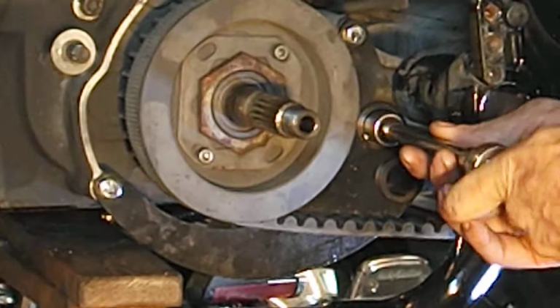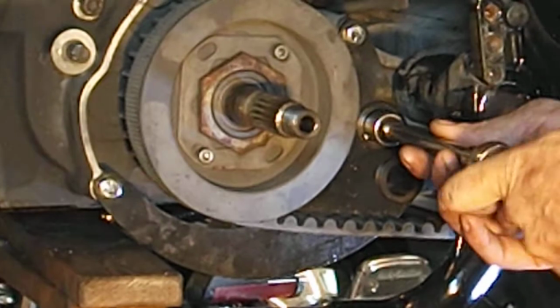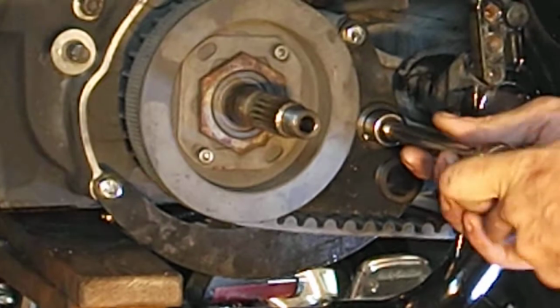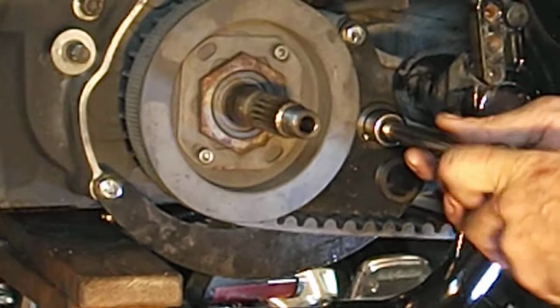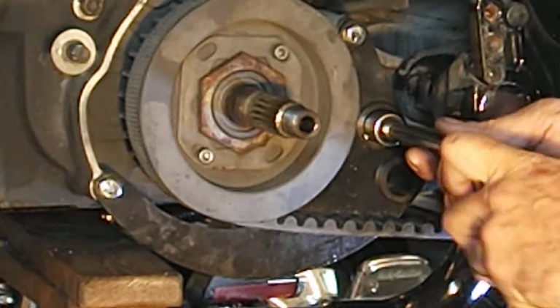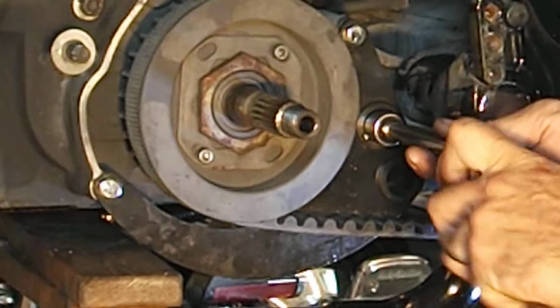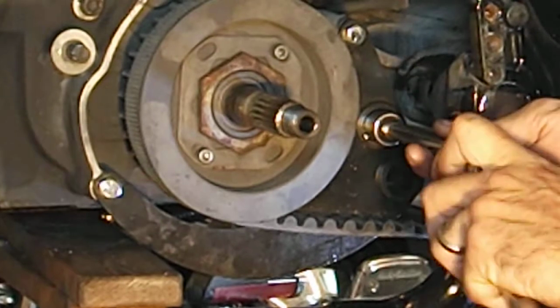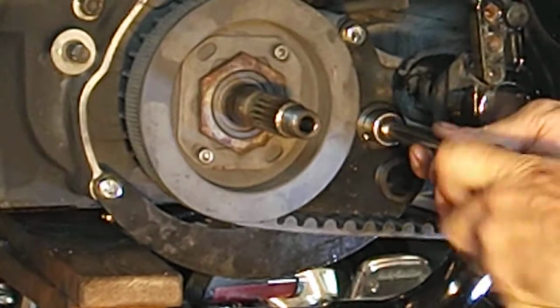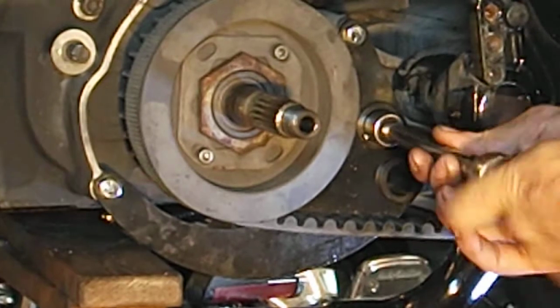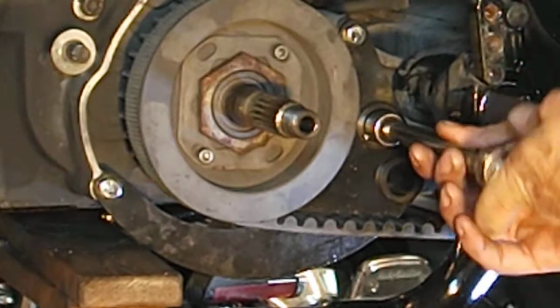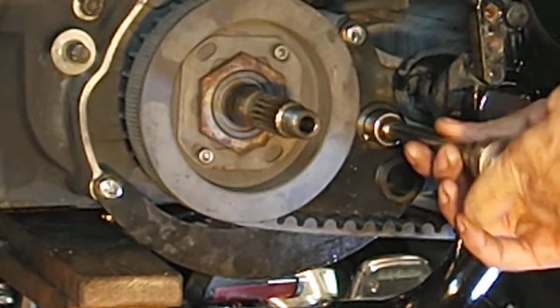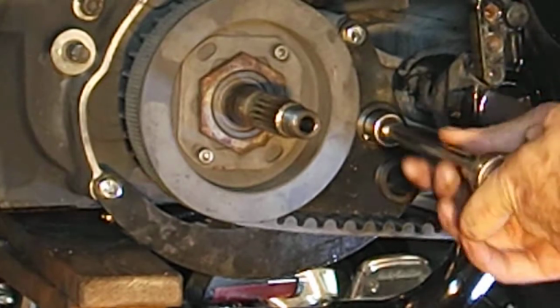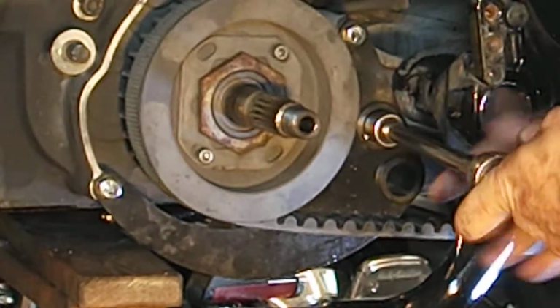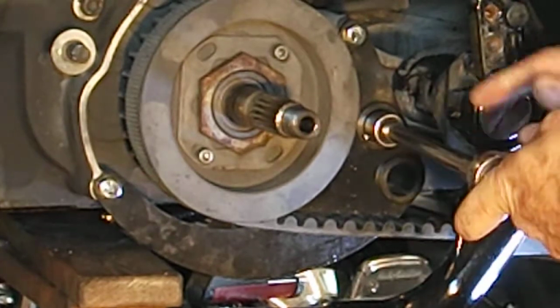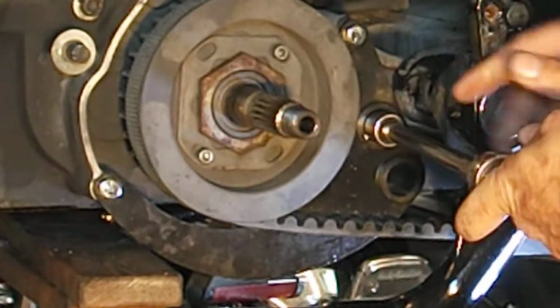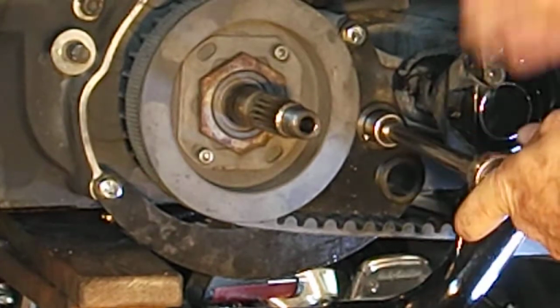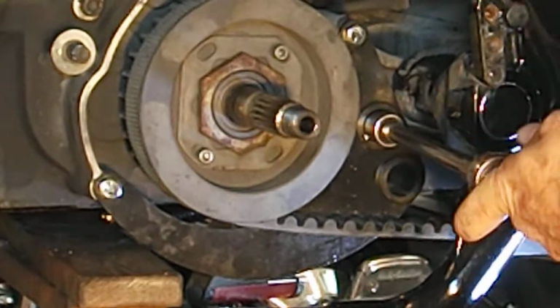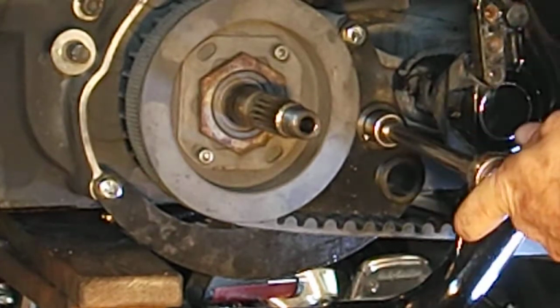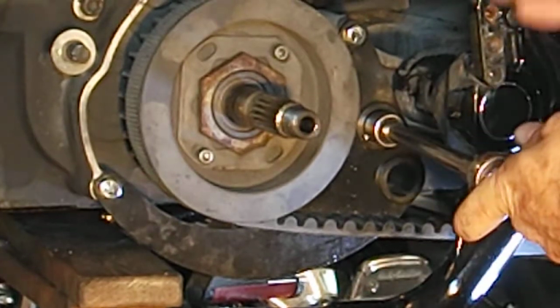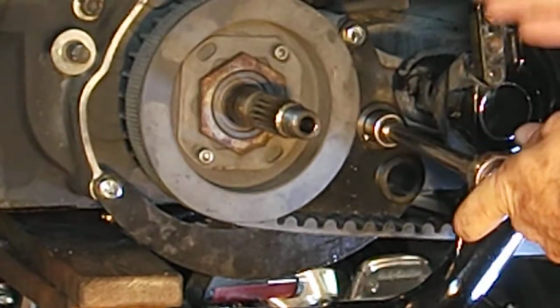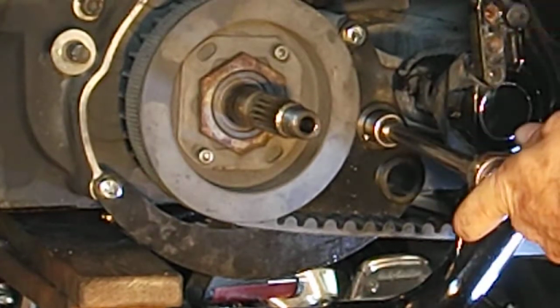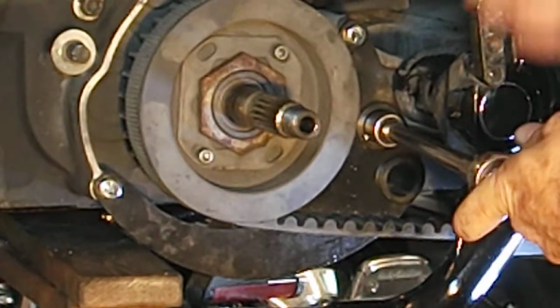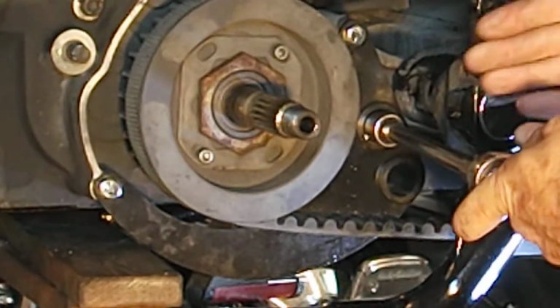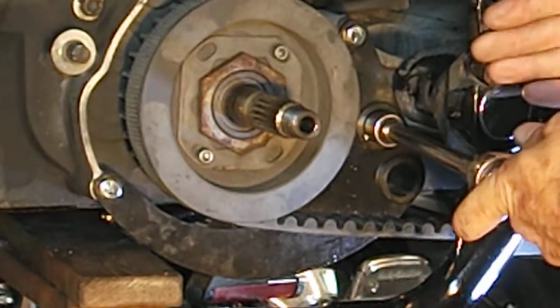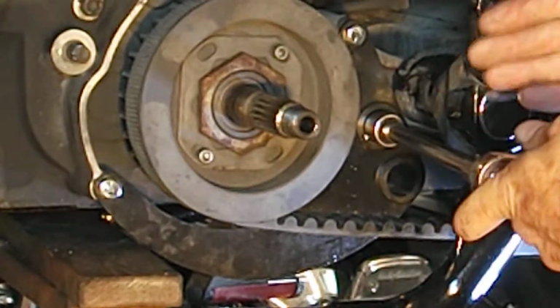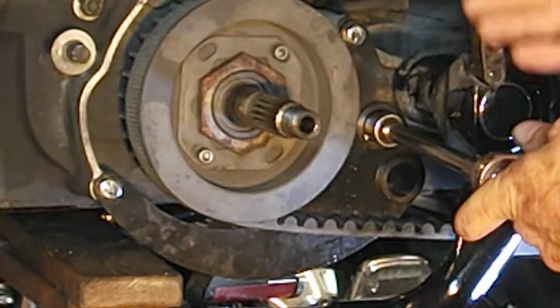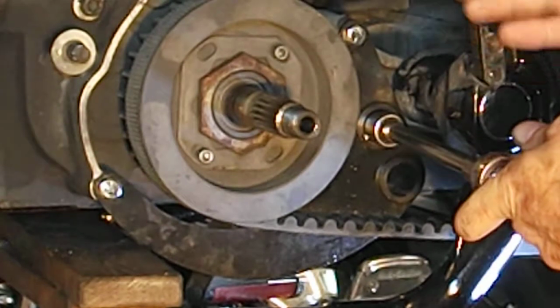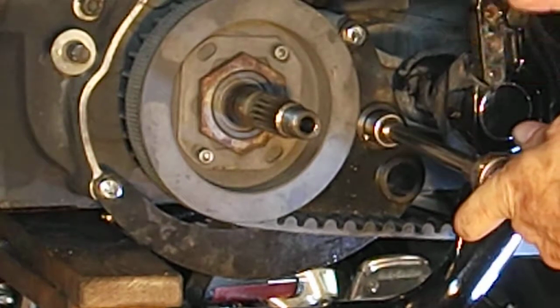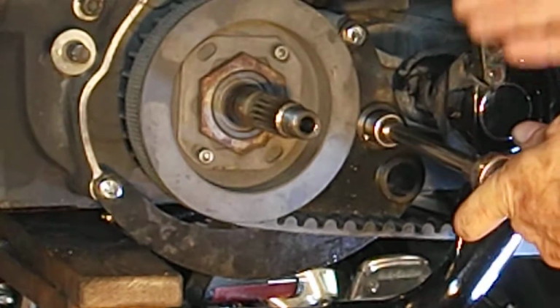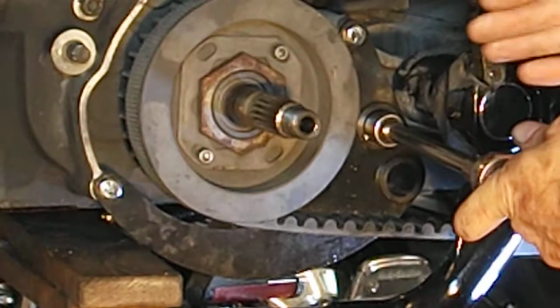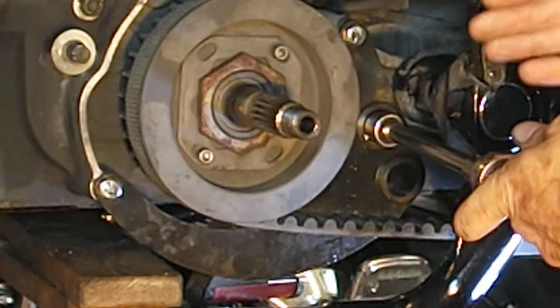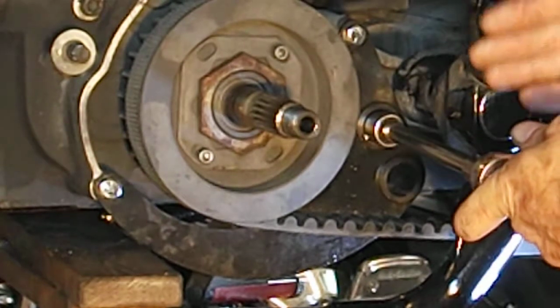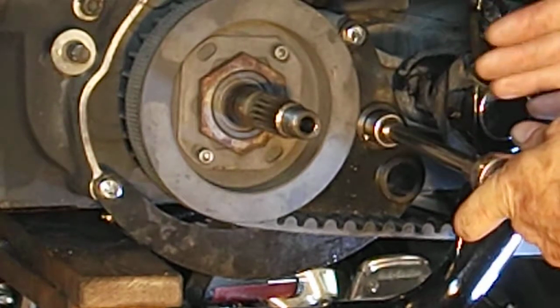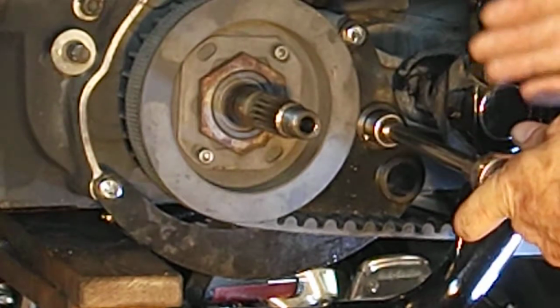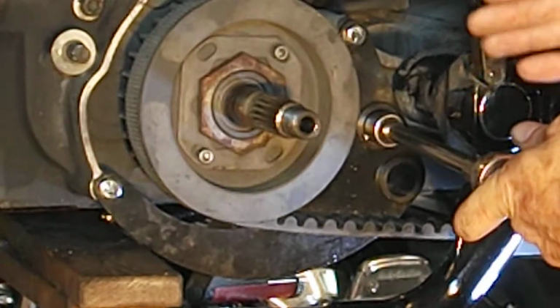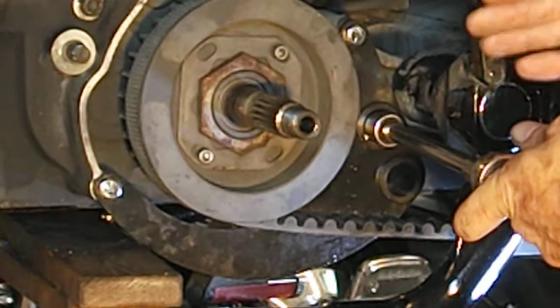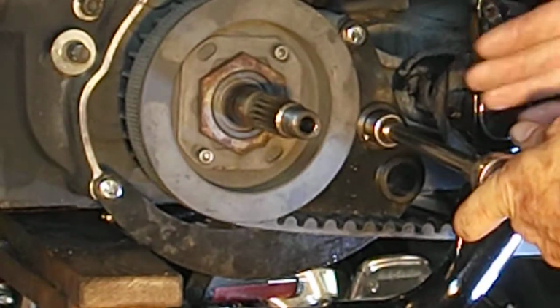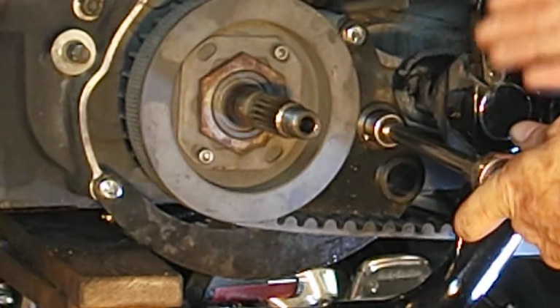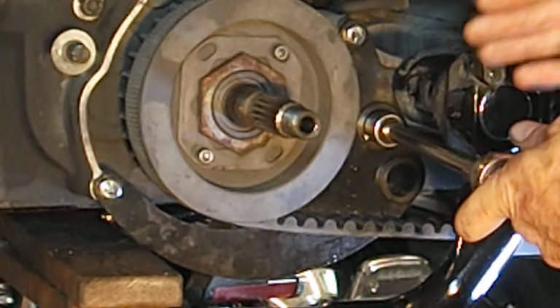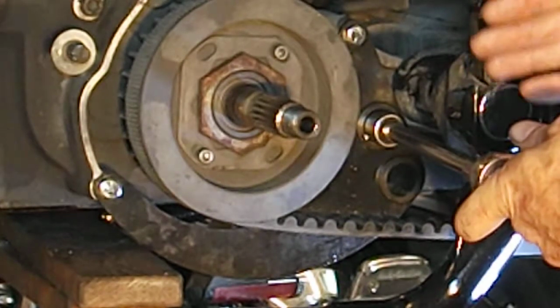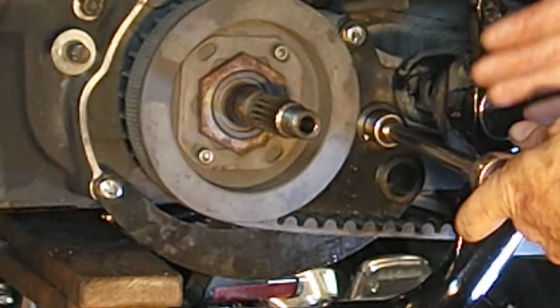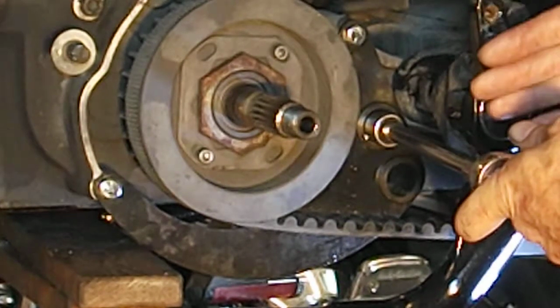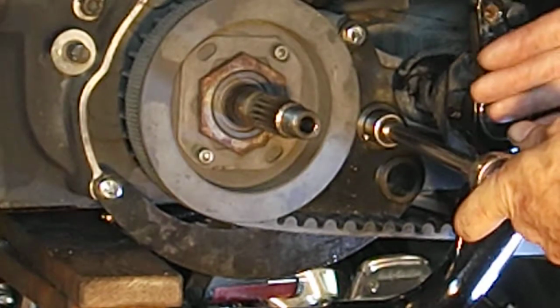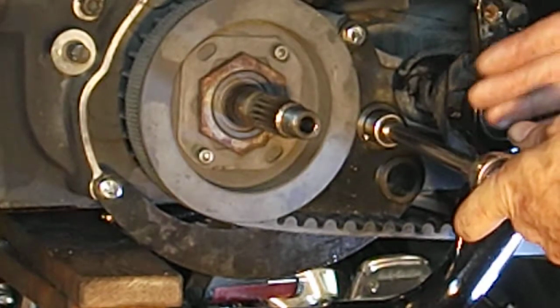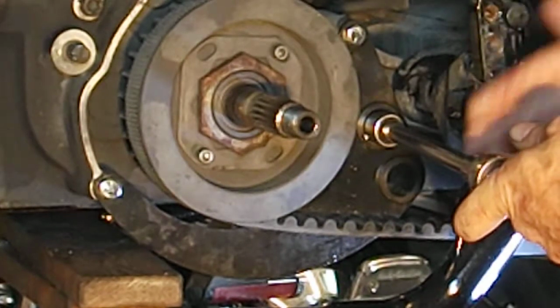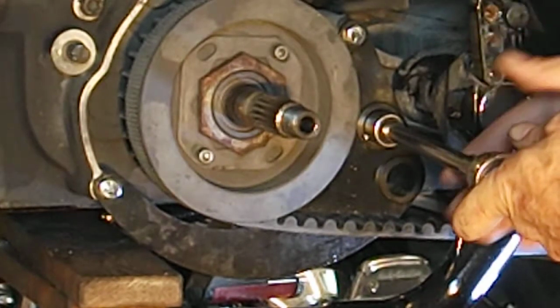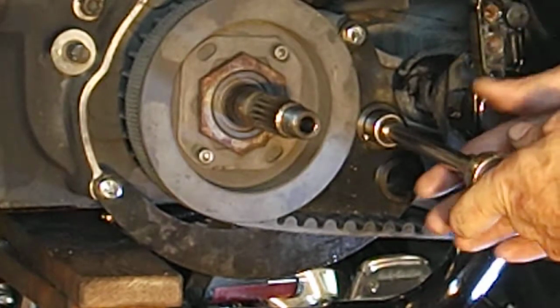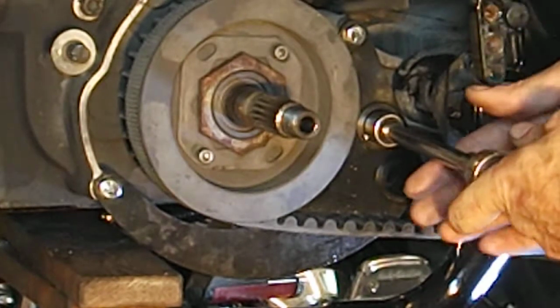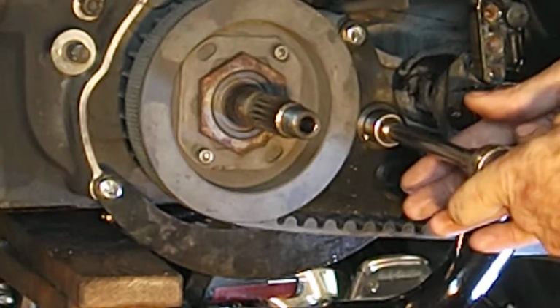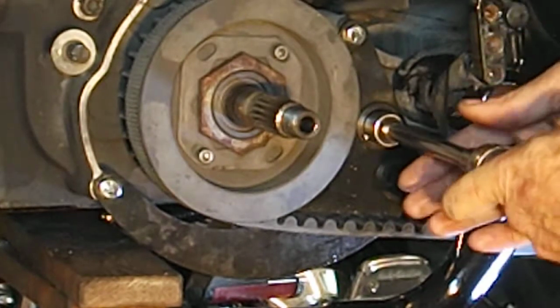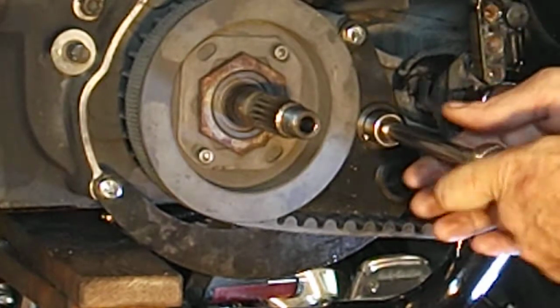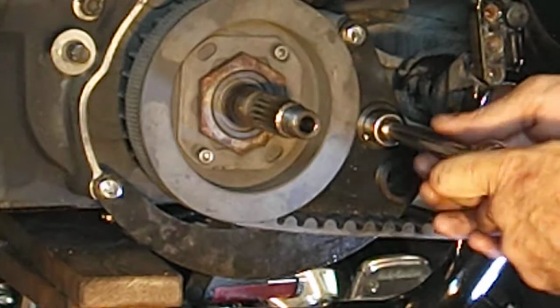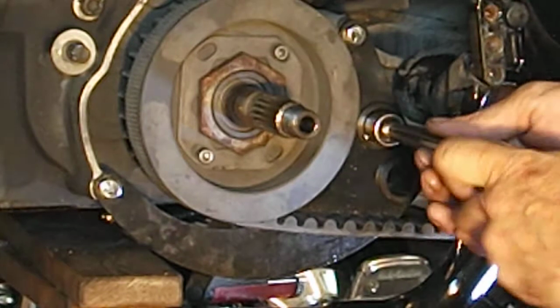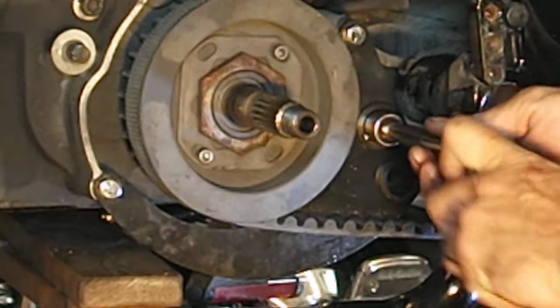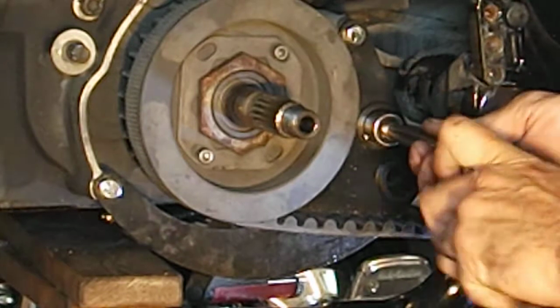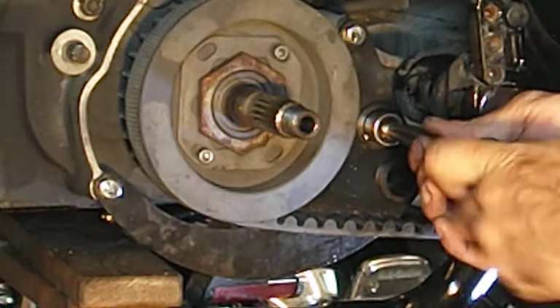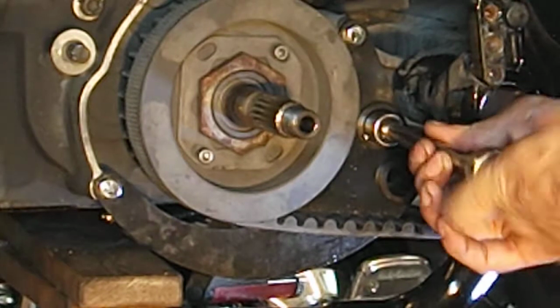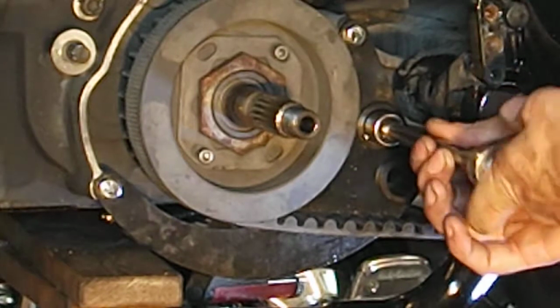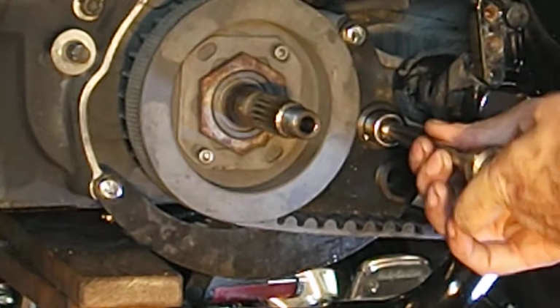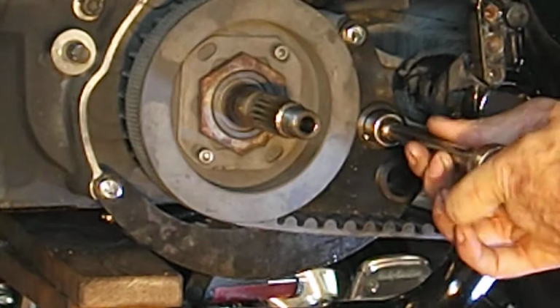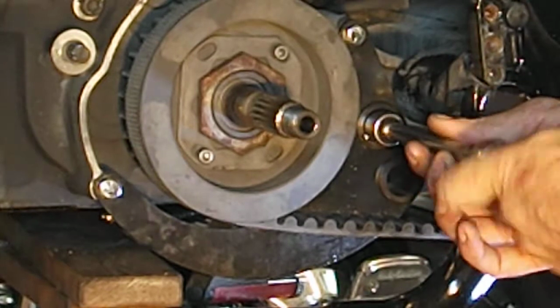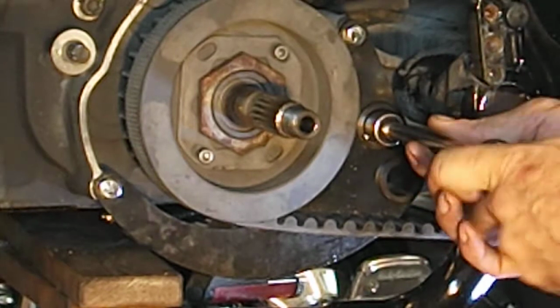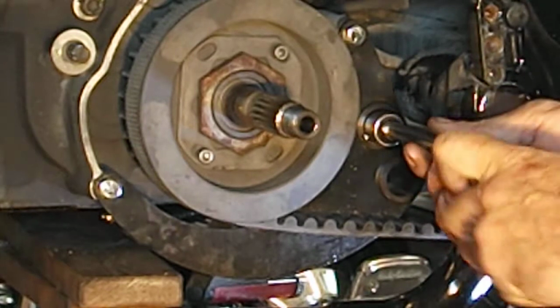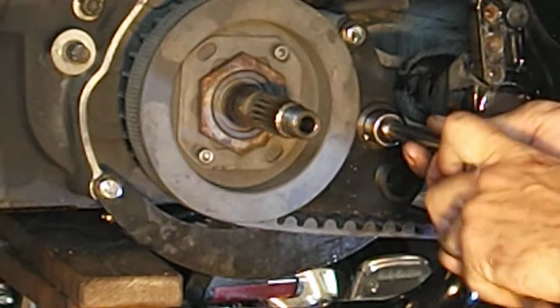With this bracket on, you're going to have to check and make sure you're not over tapping. You want to make sure you're going to the proper depth.